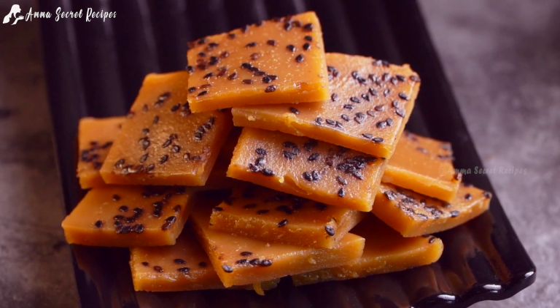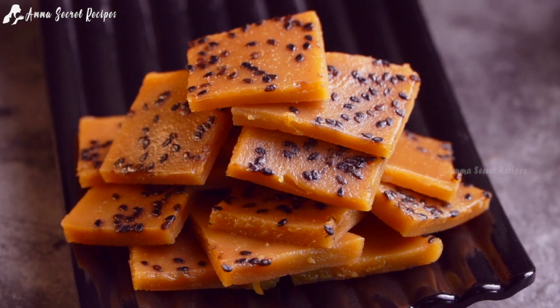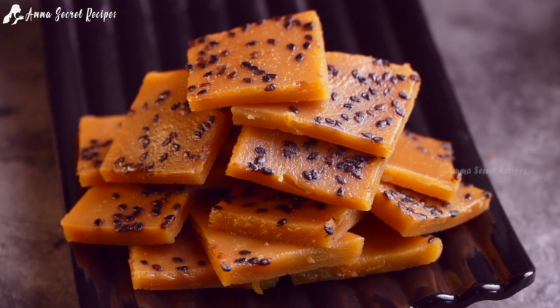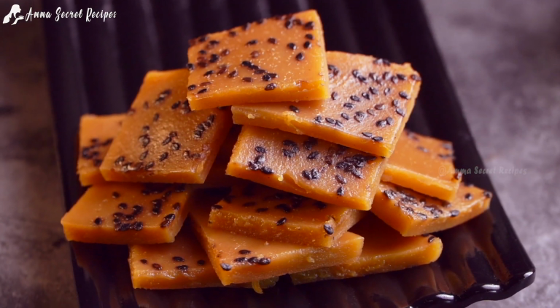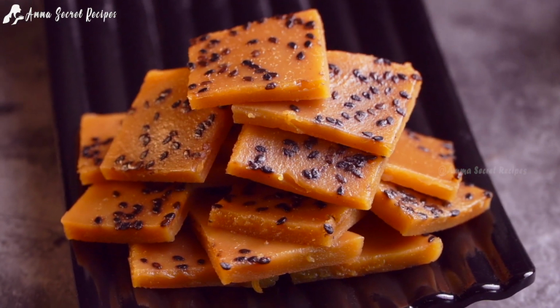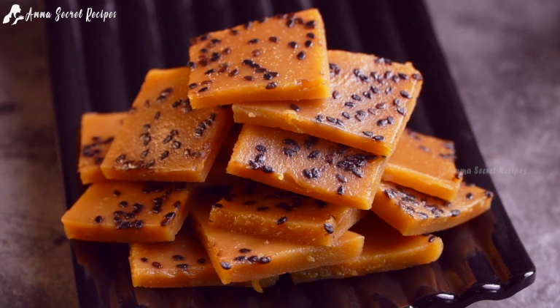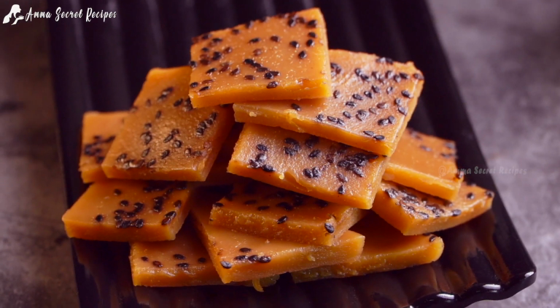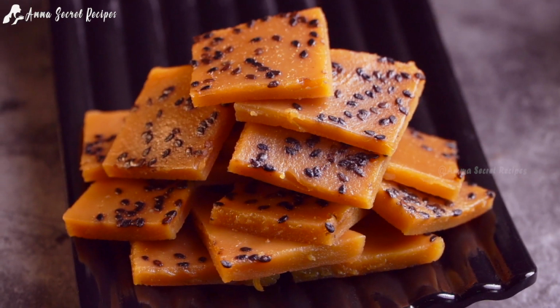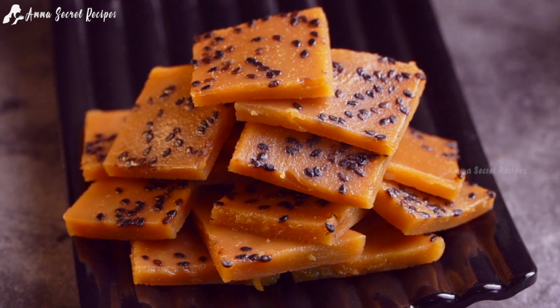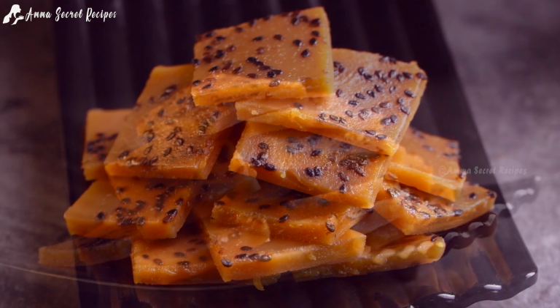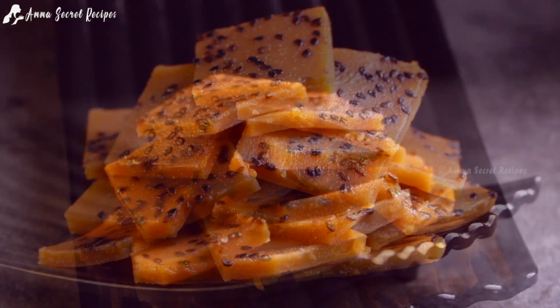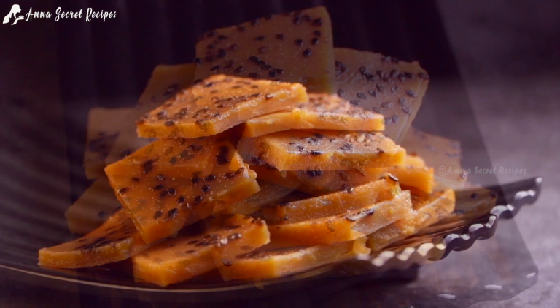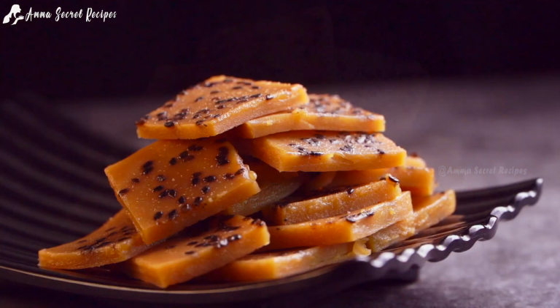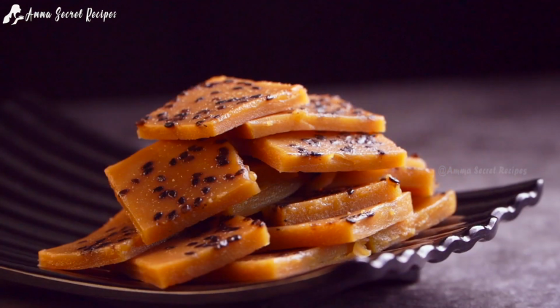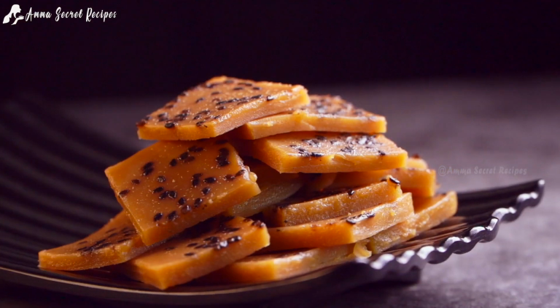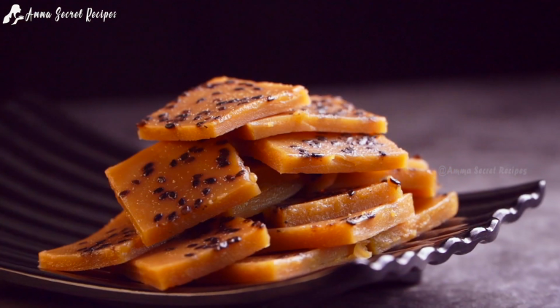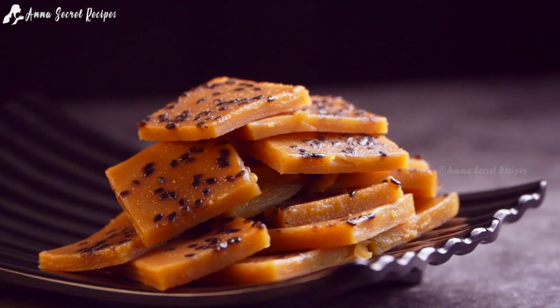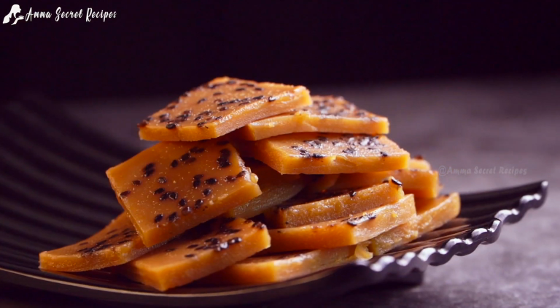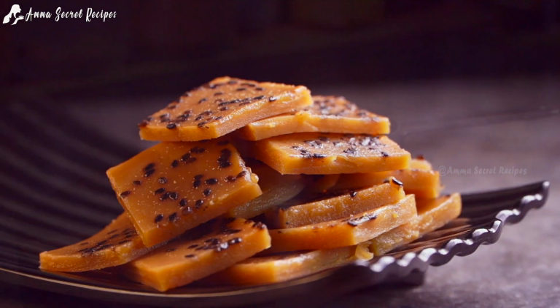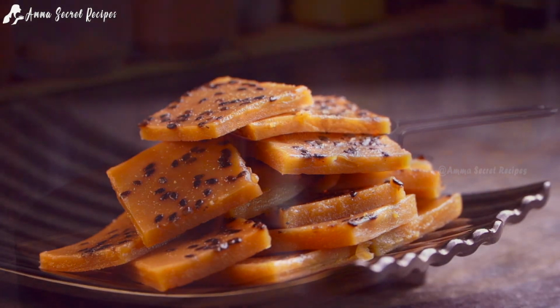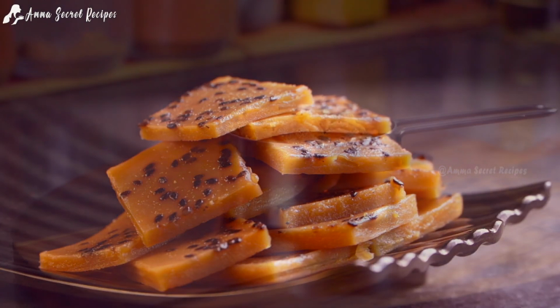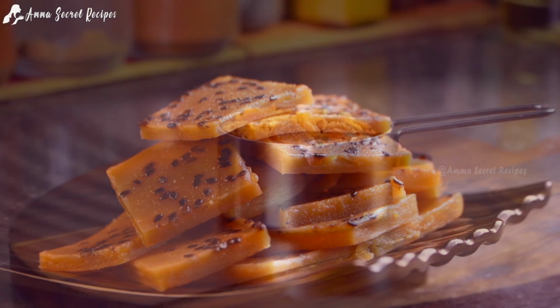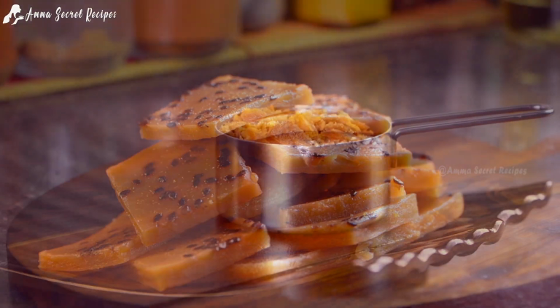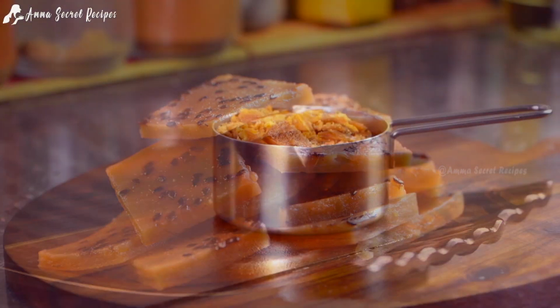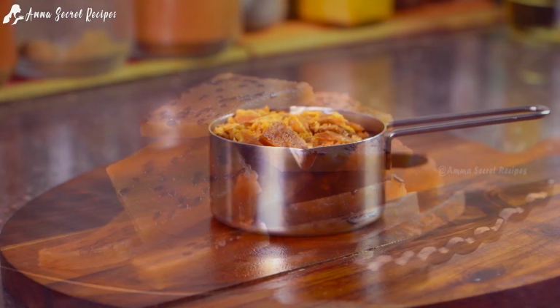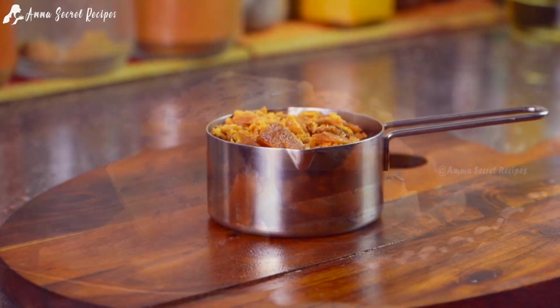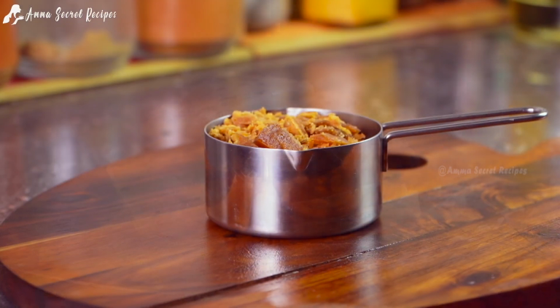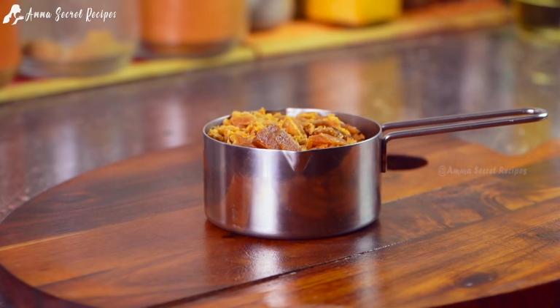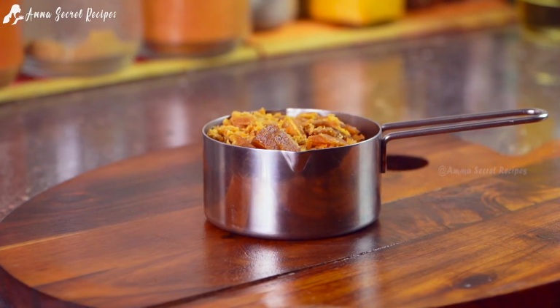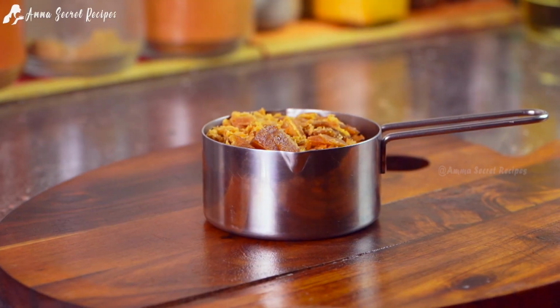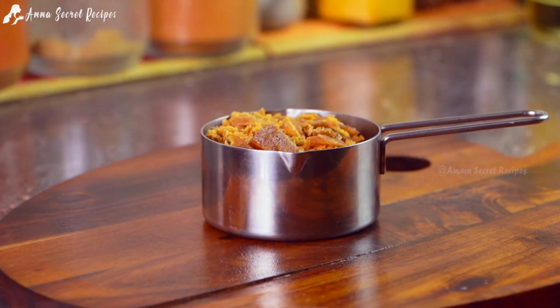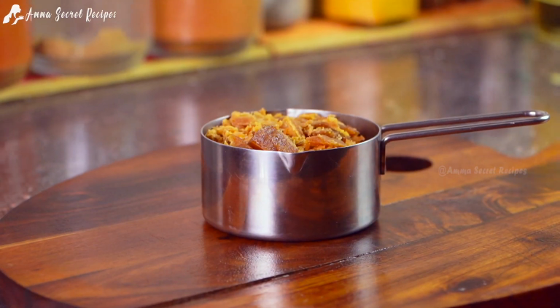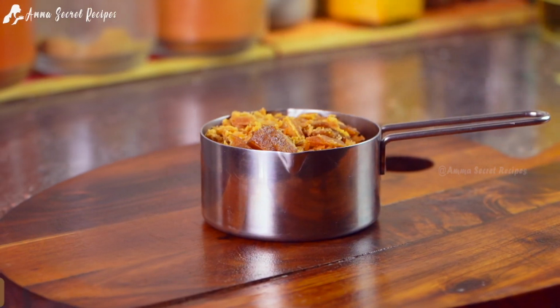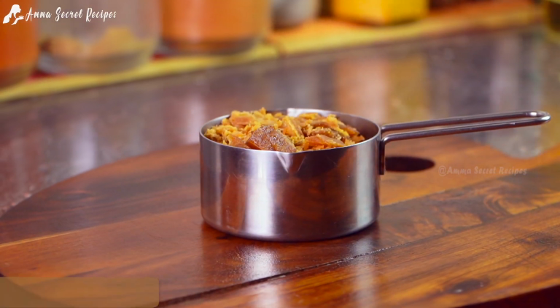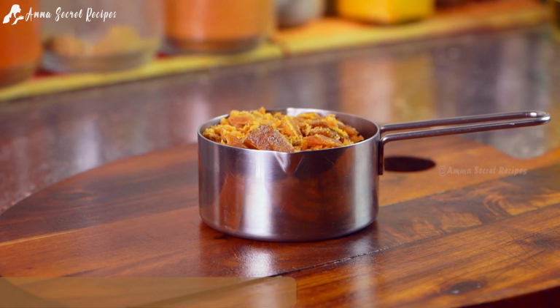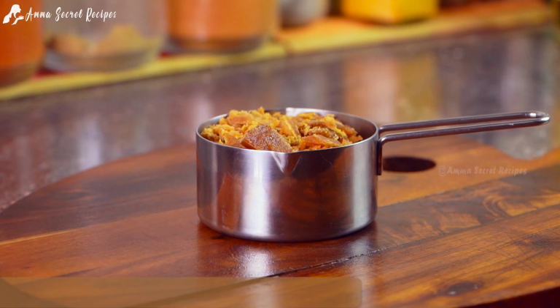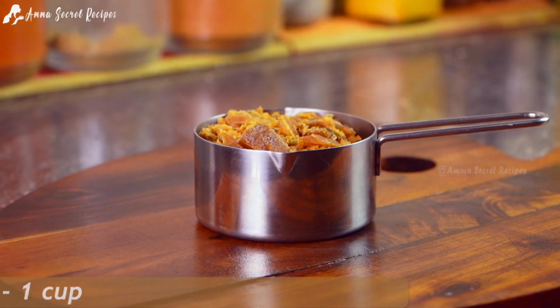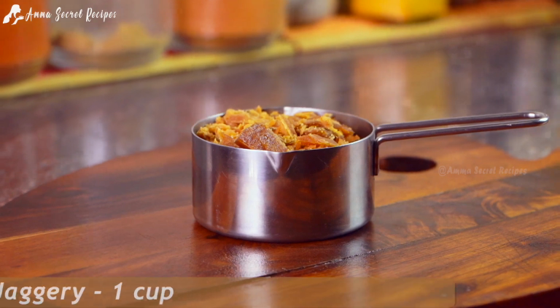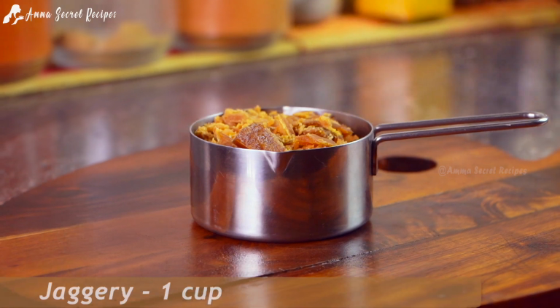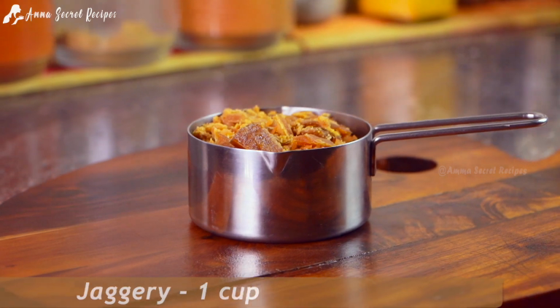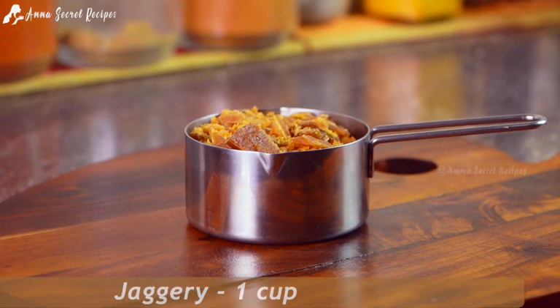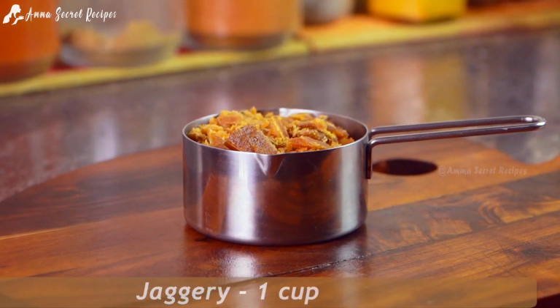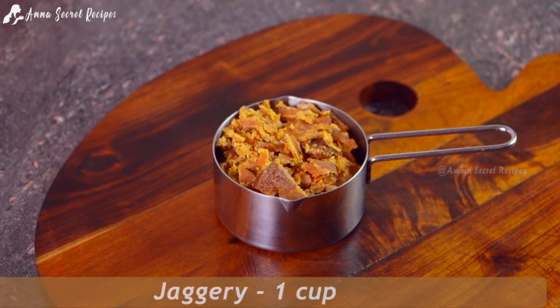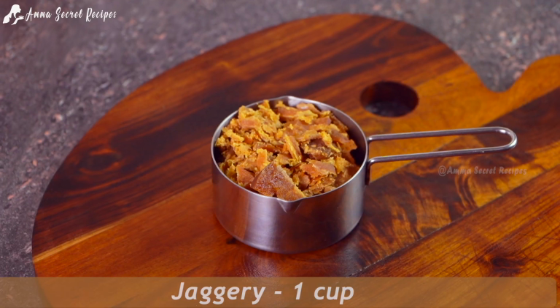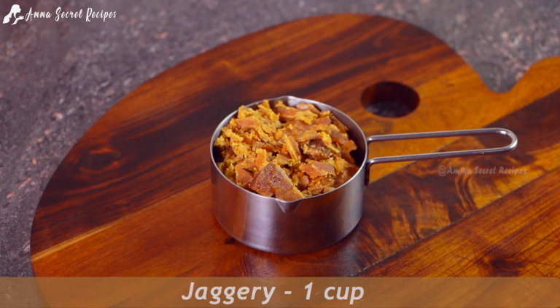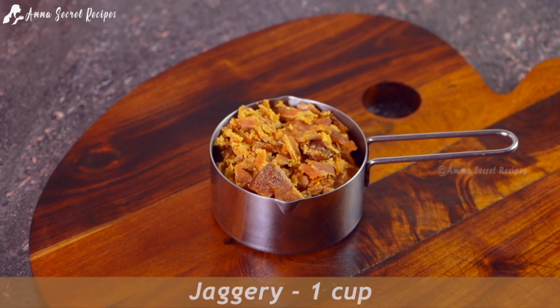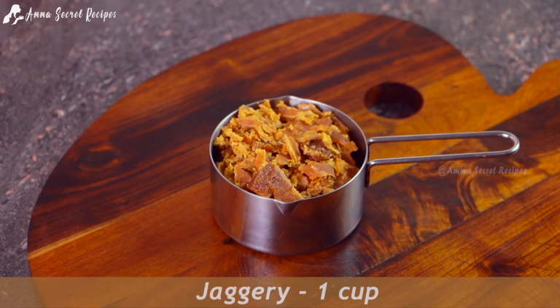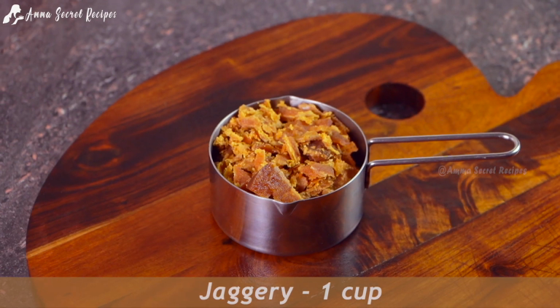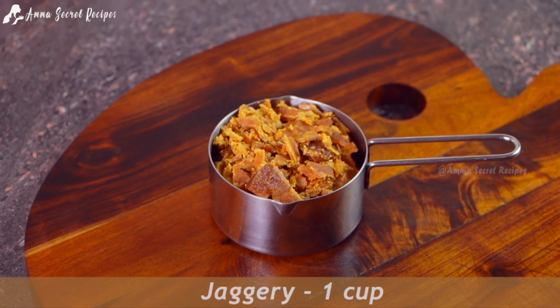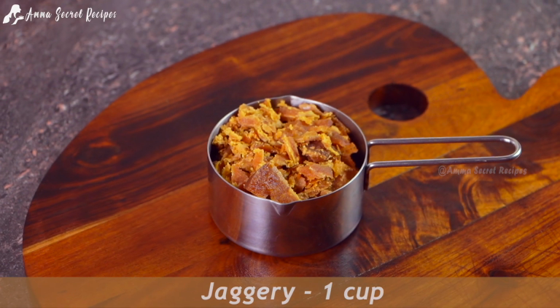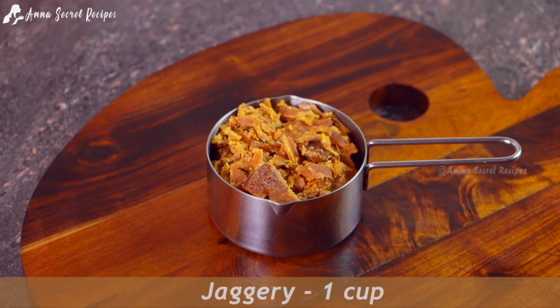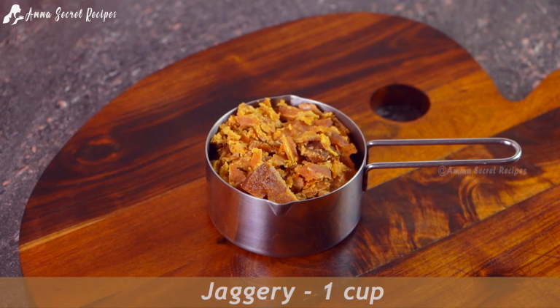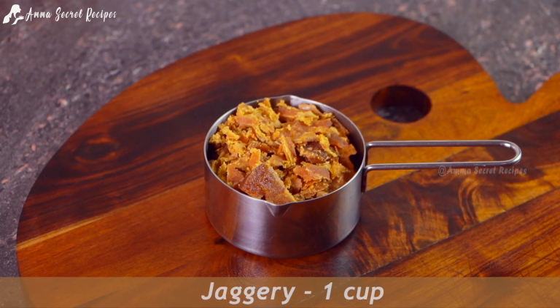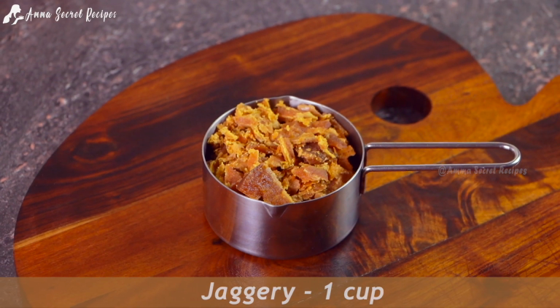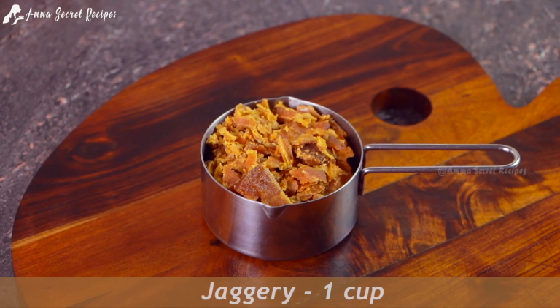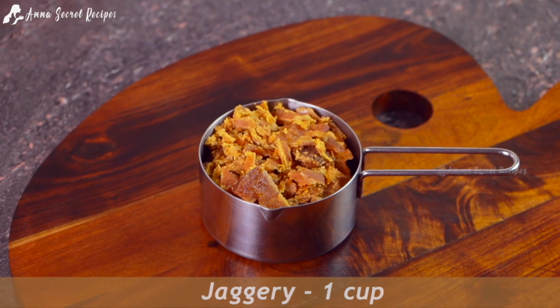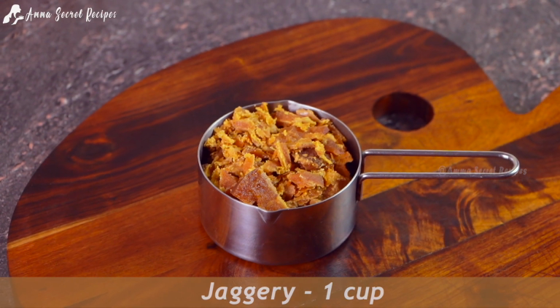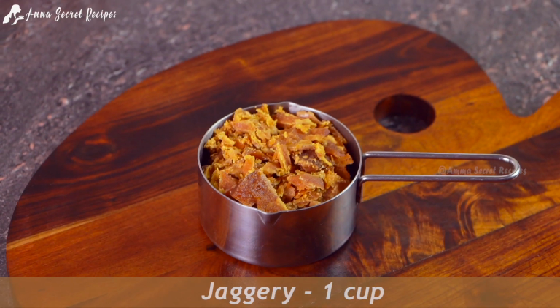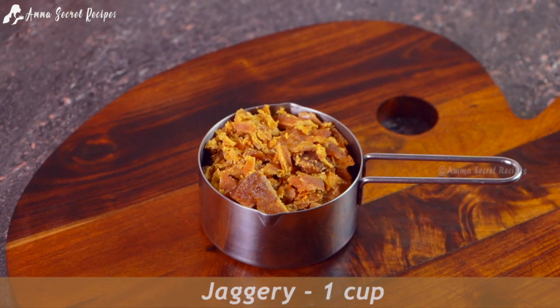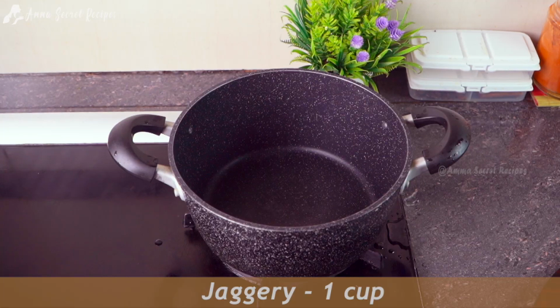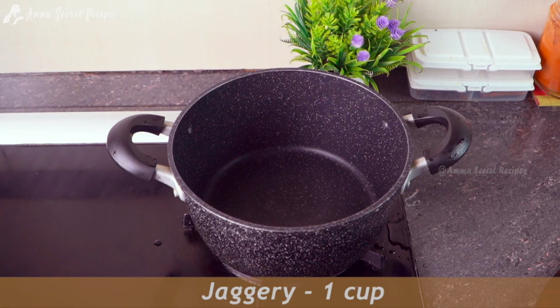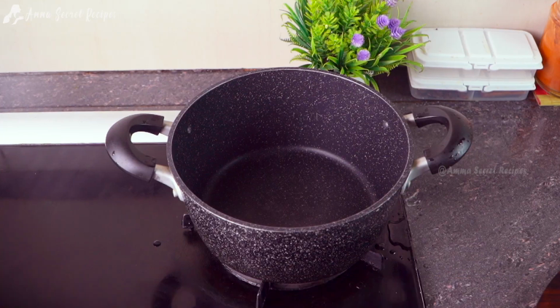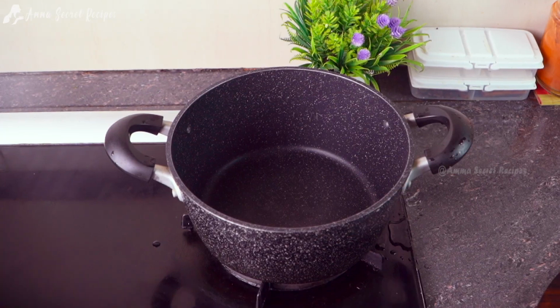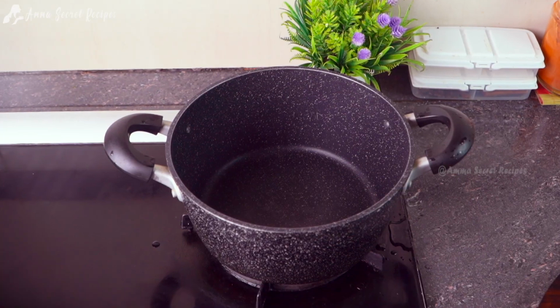Let's try this recipe. Let's try this recipe for a 250 ml cup.